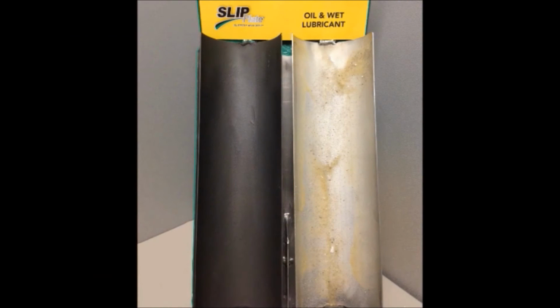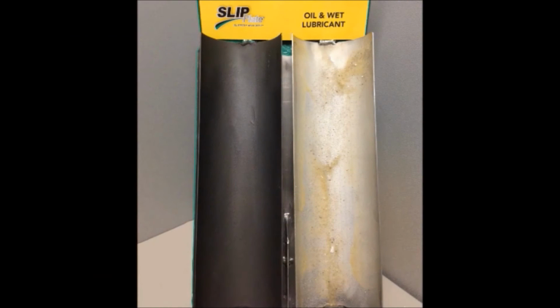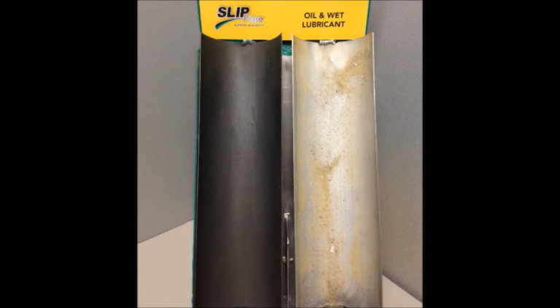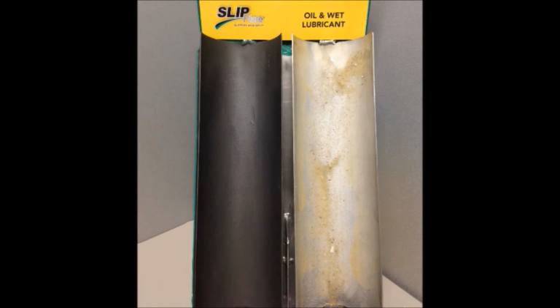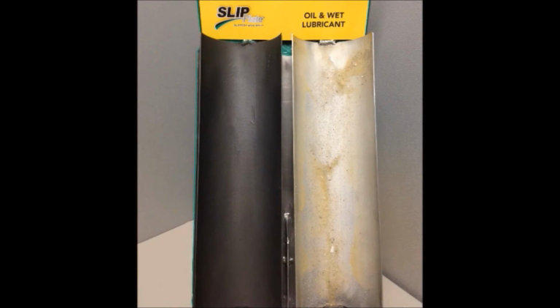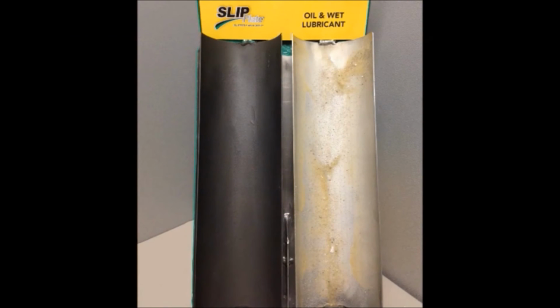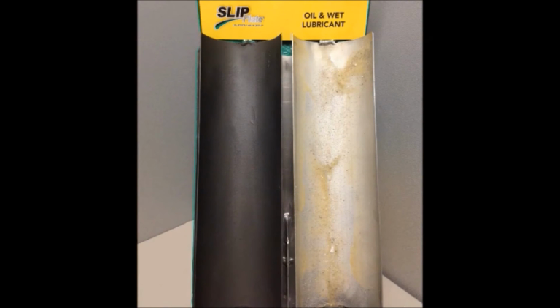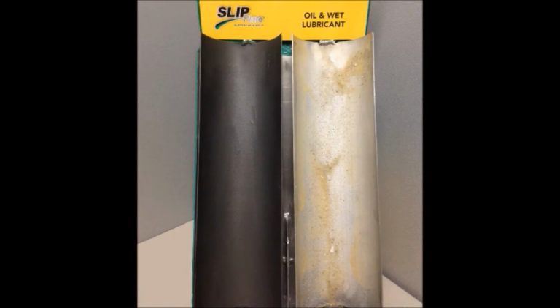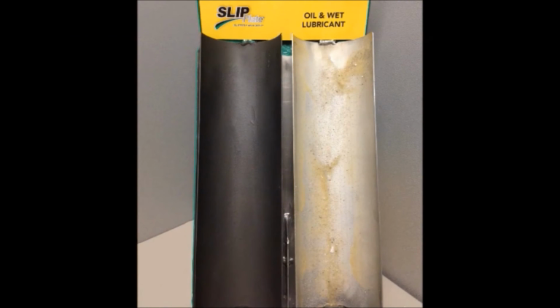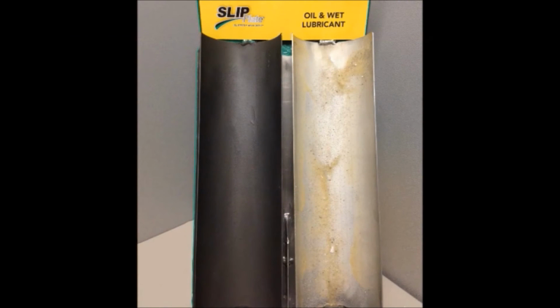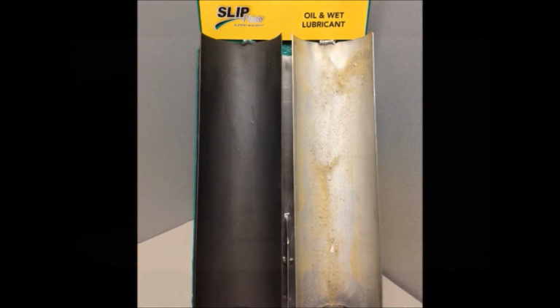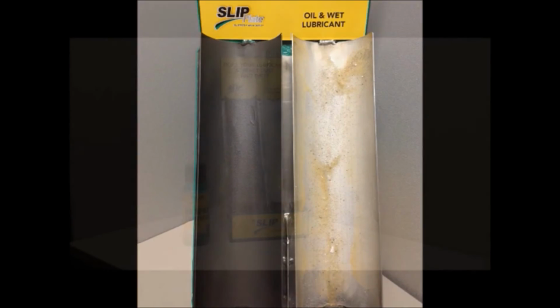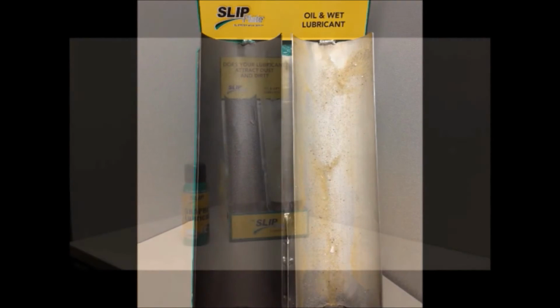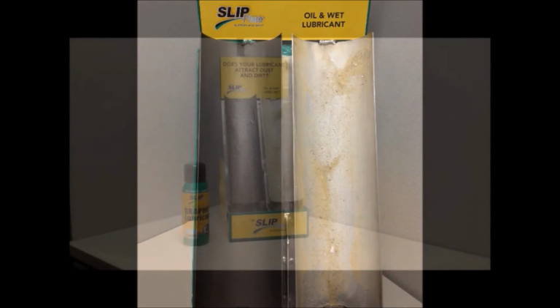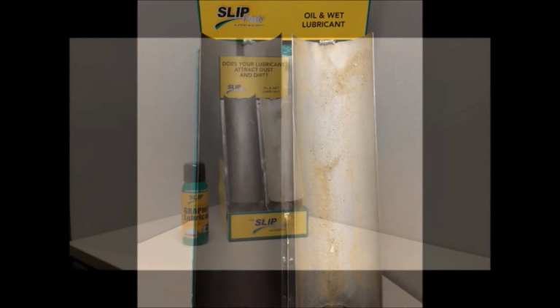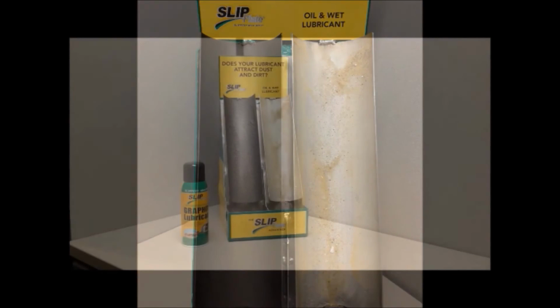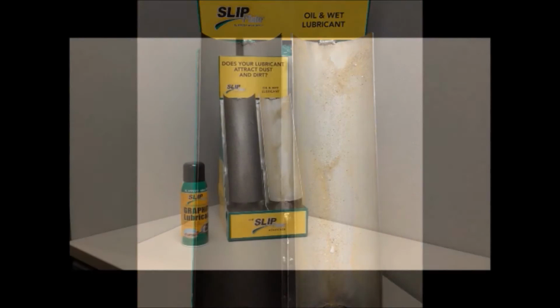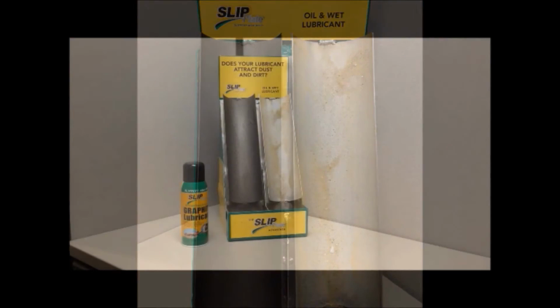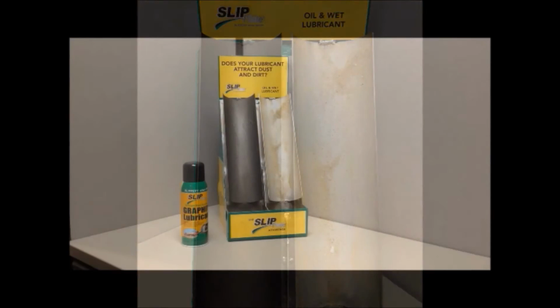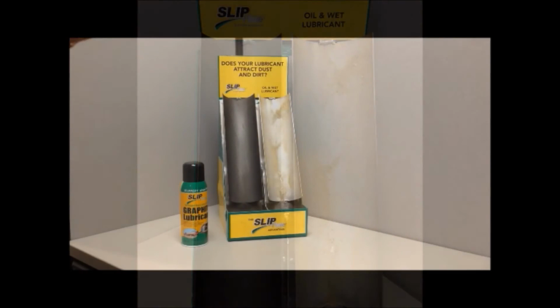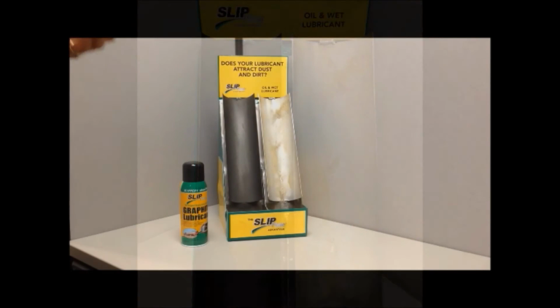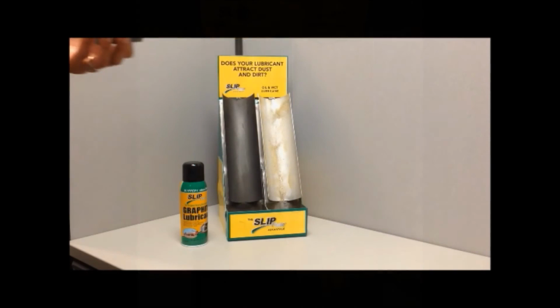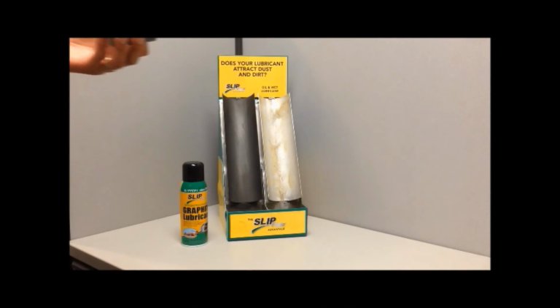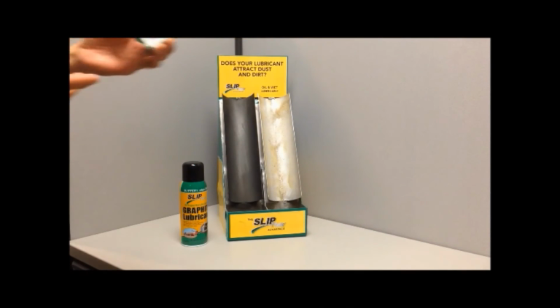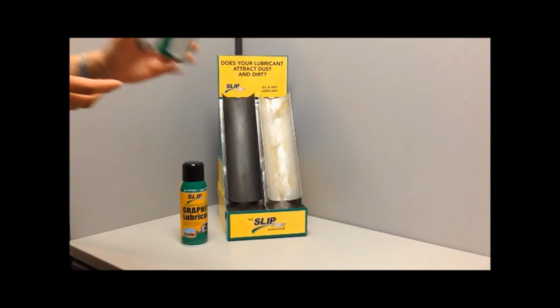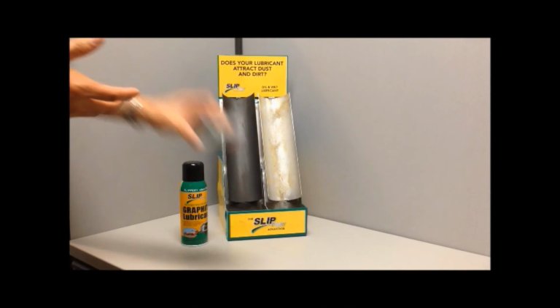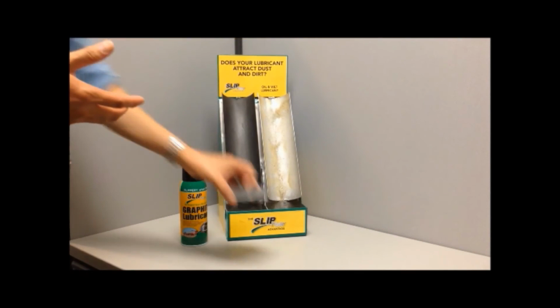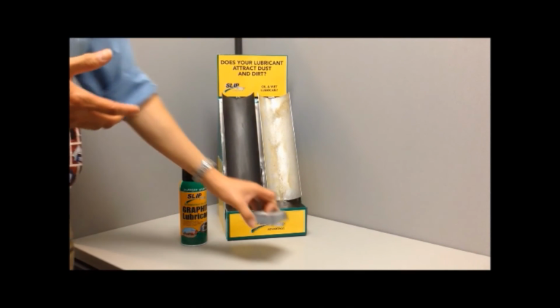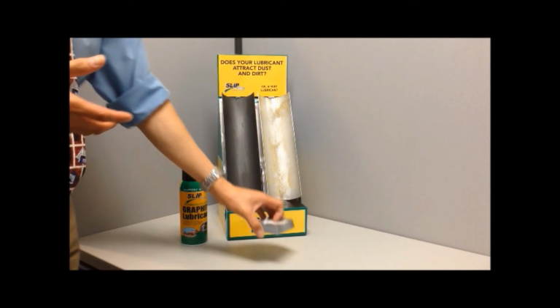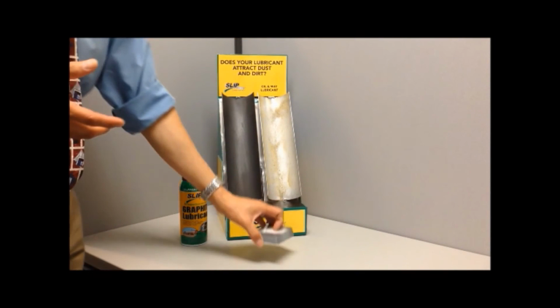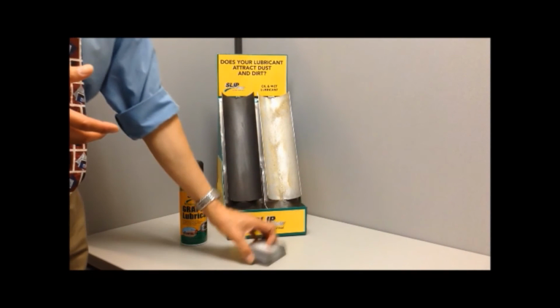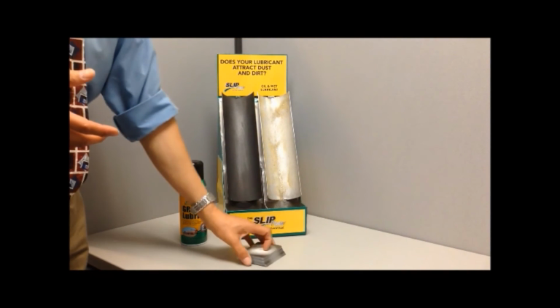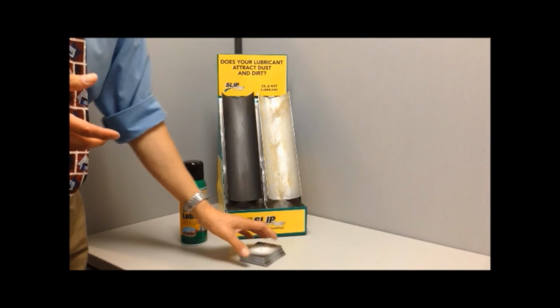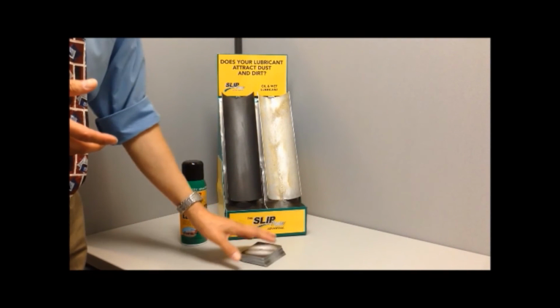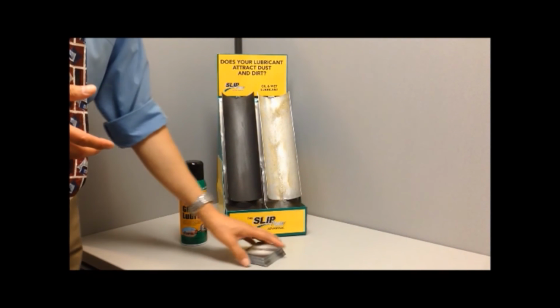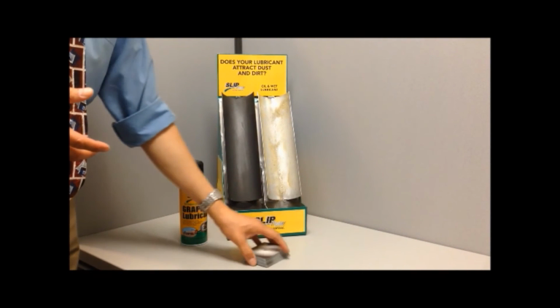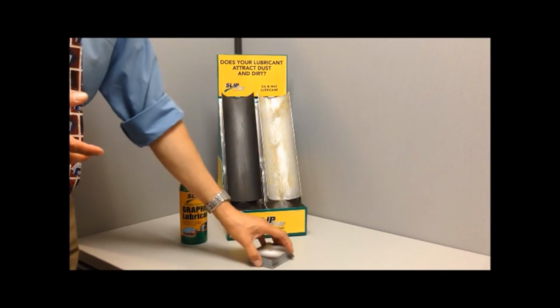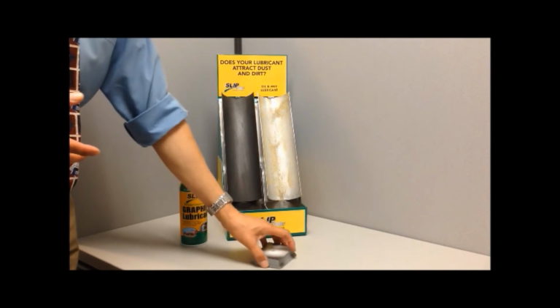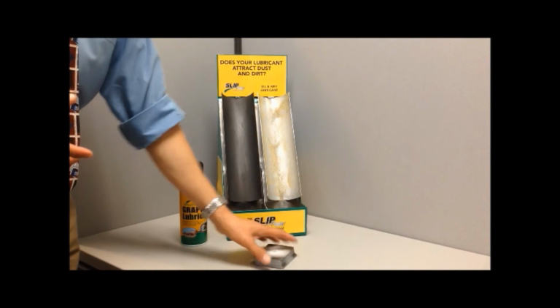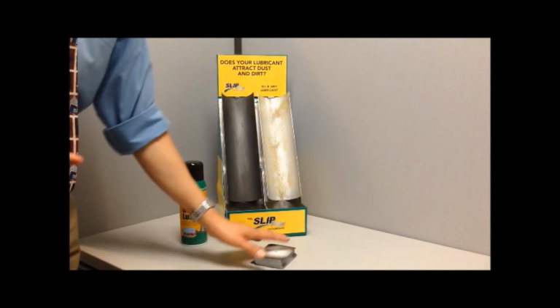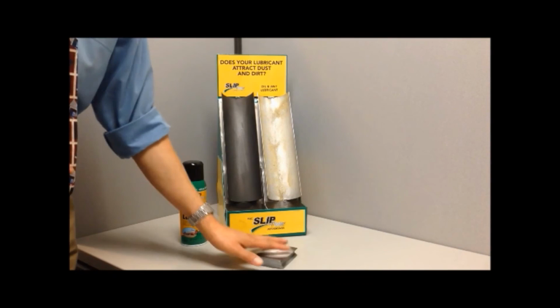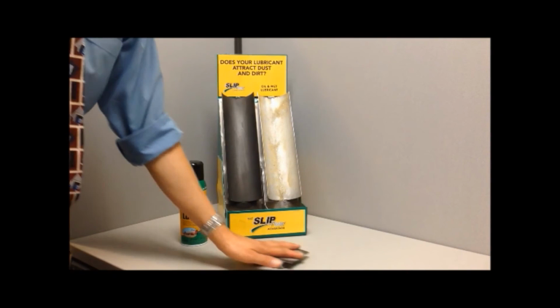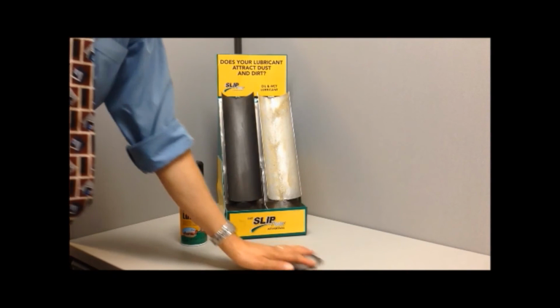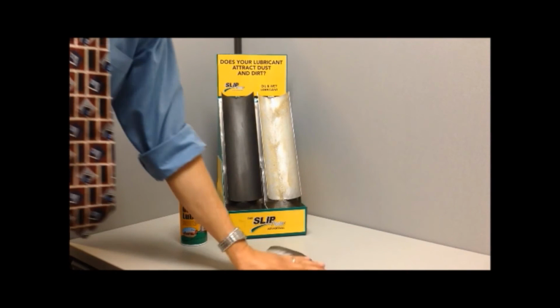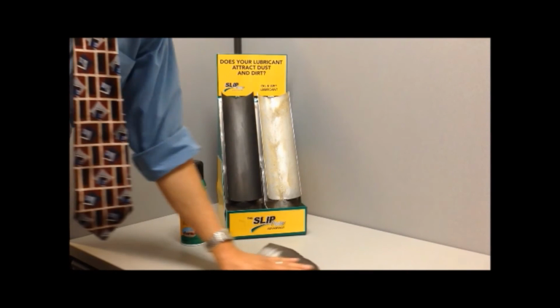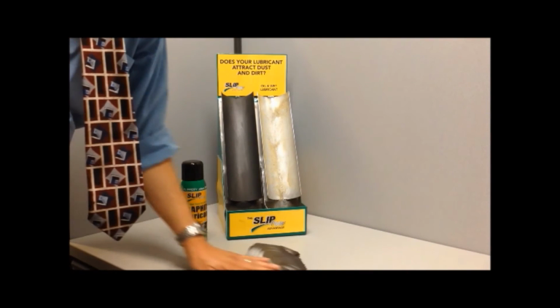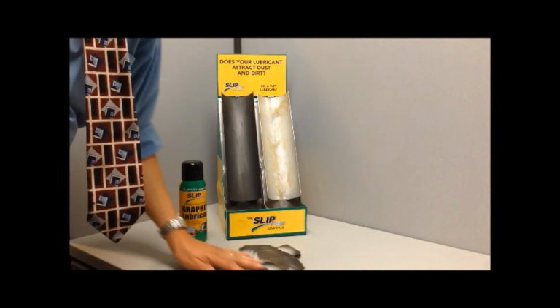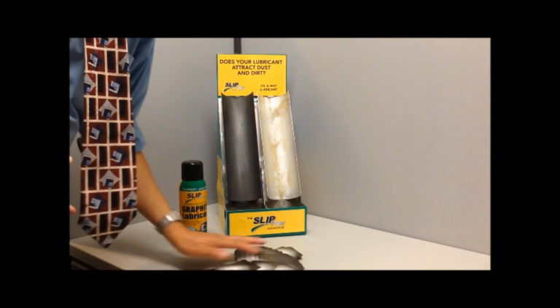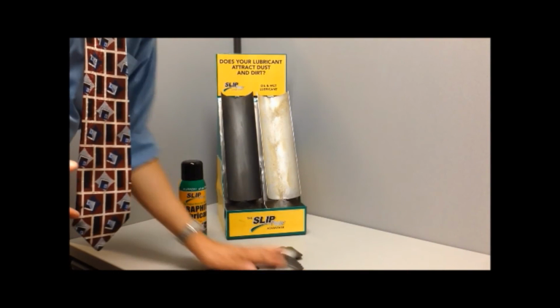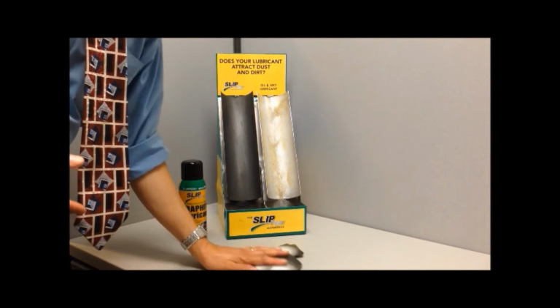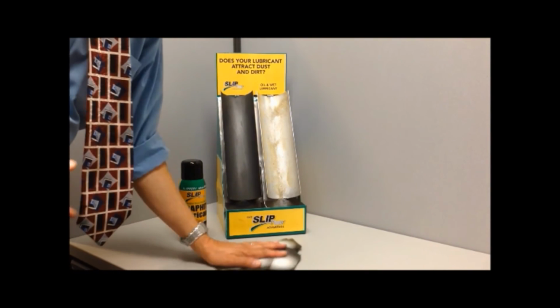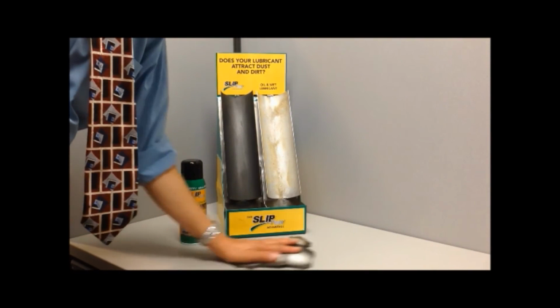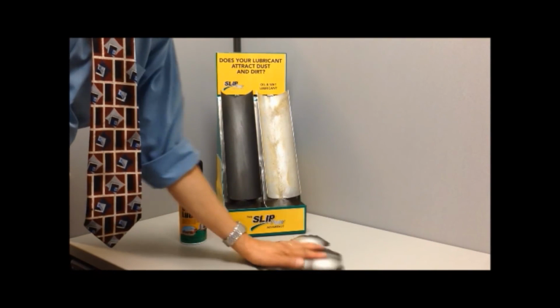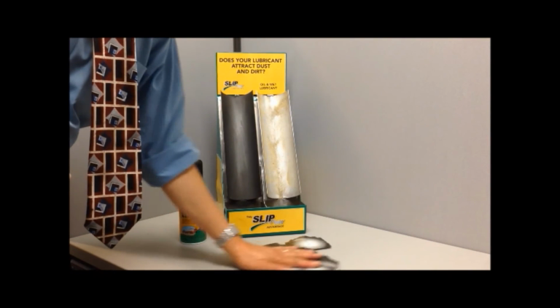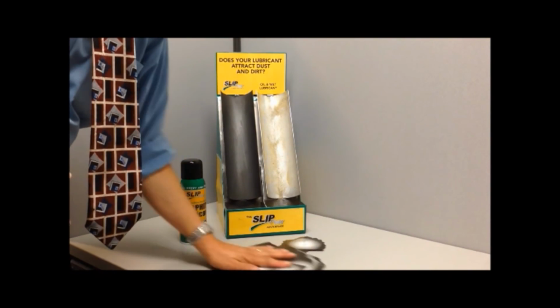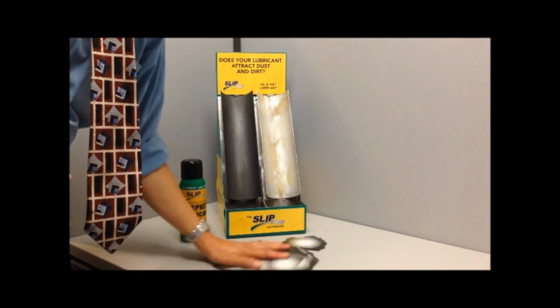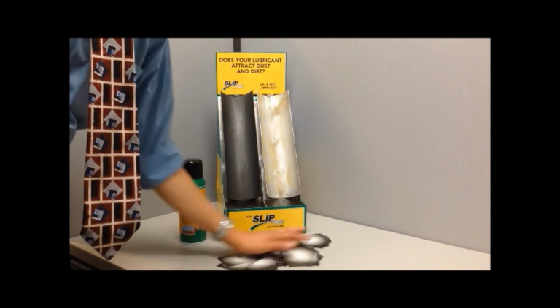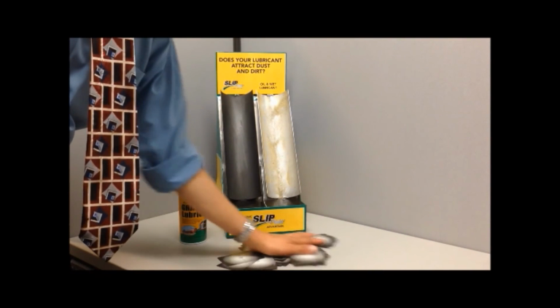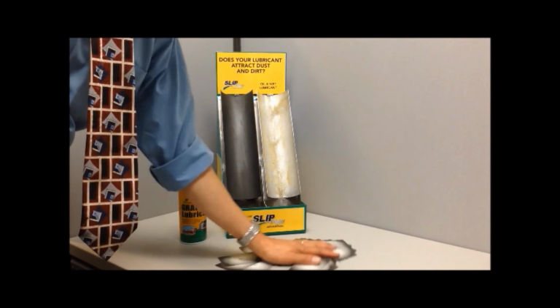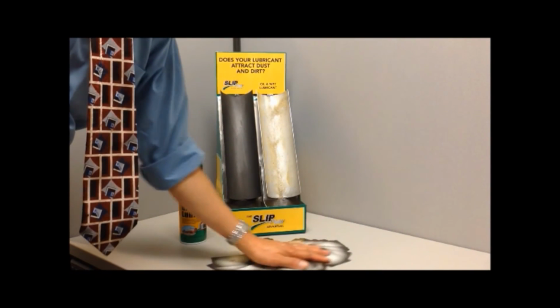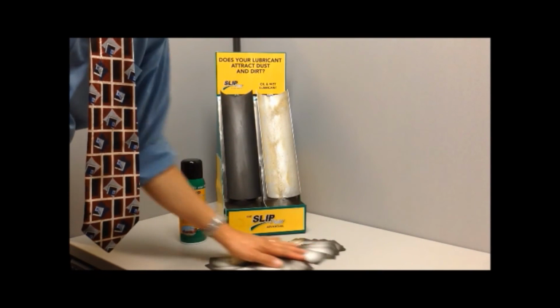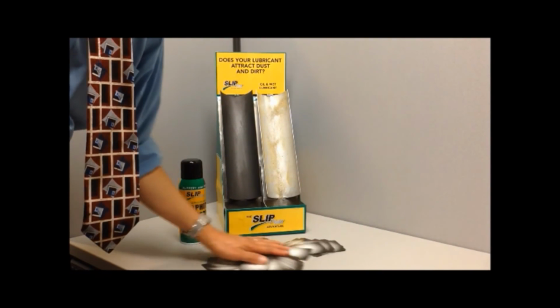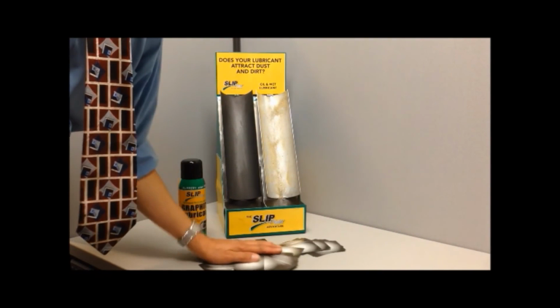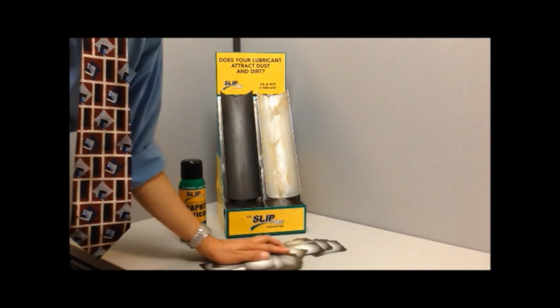This is slippery when dry. Like a deck of cards, each flake of graphite glides over the next, even under heavy weight.